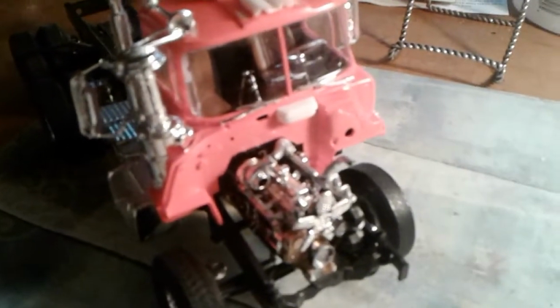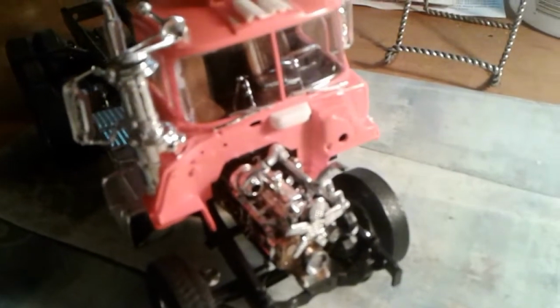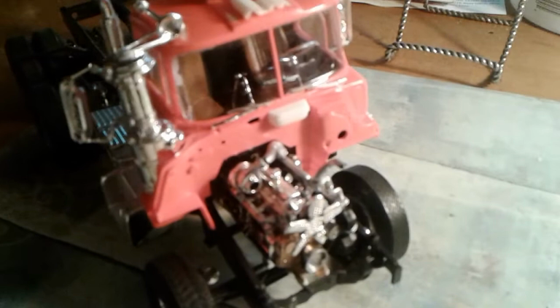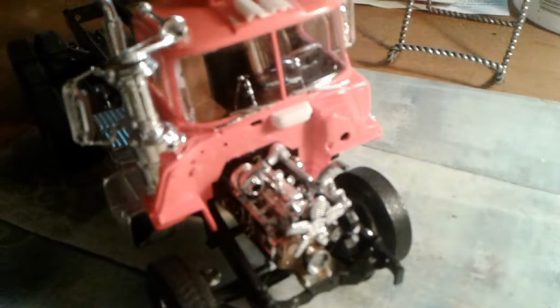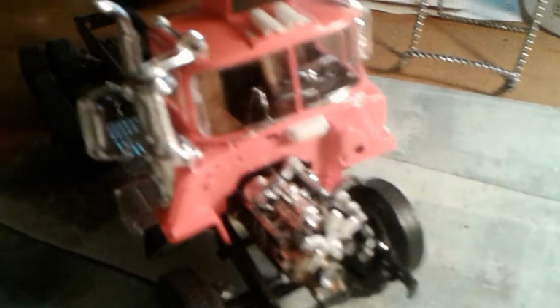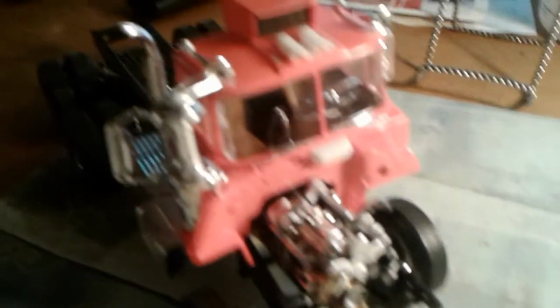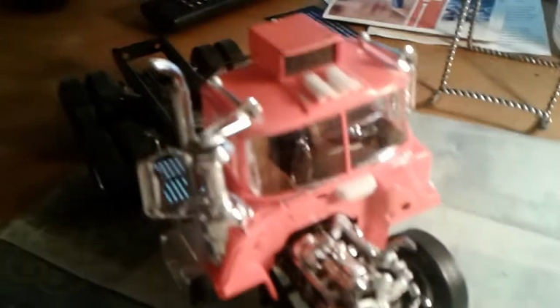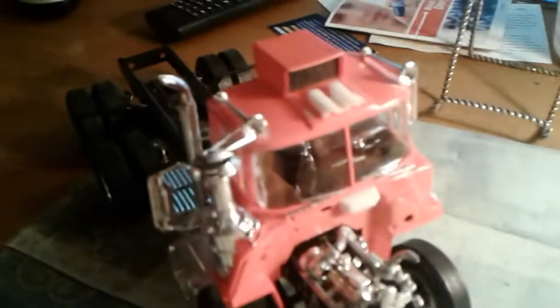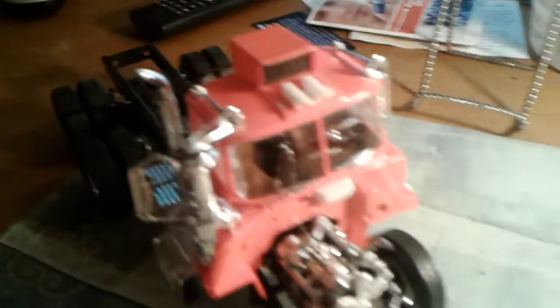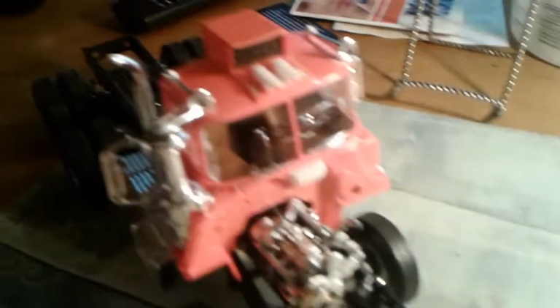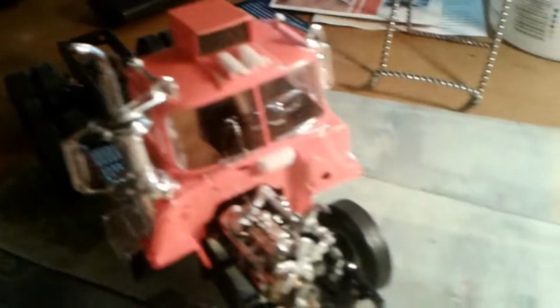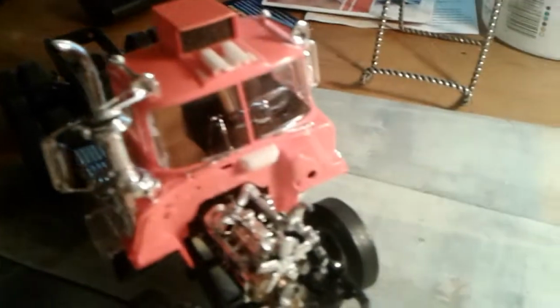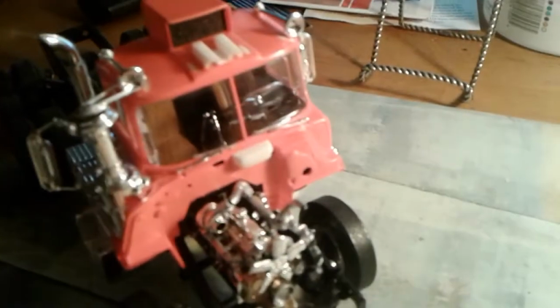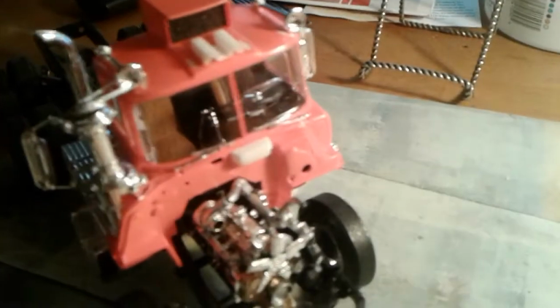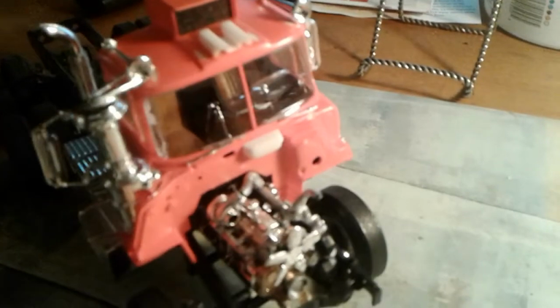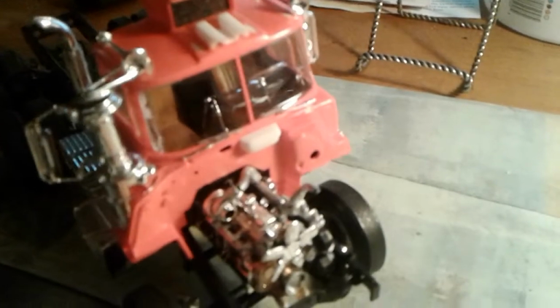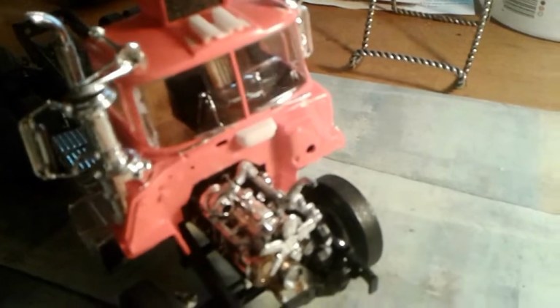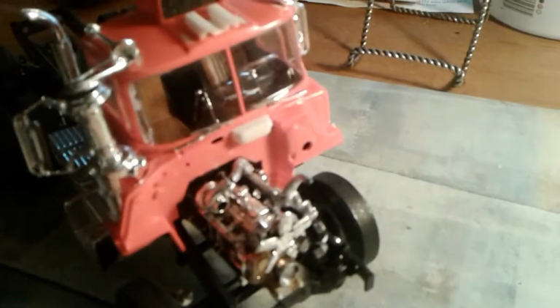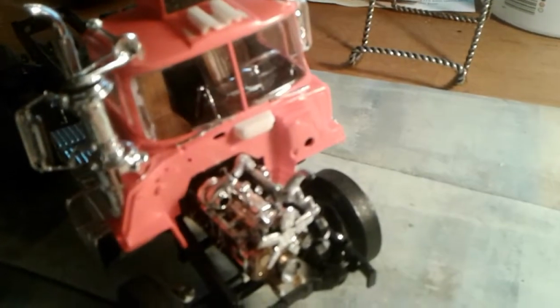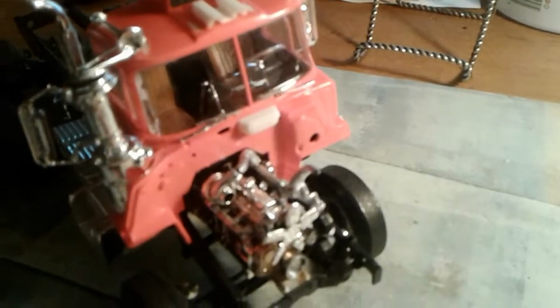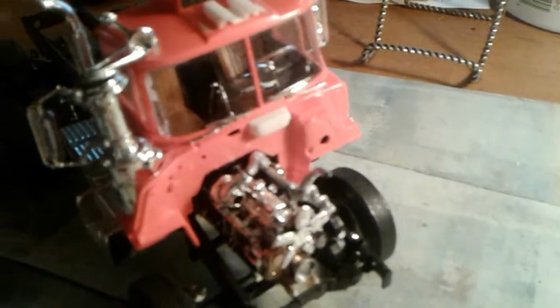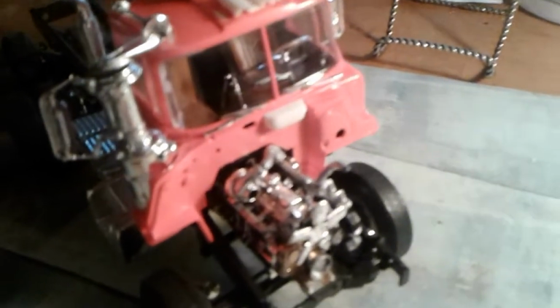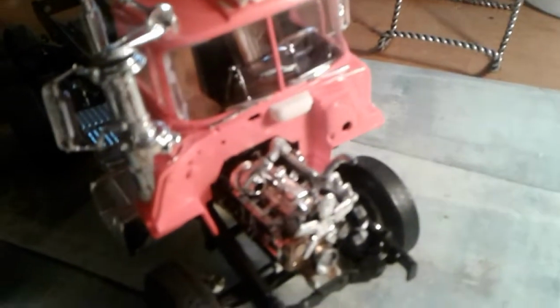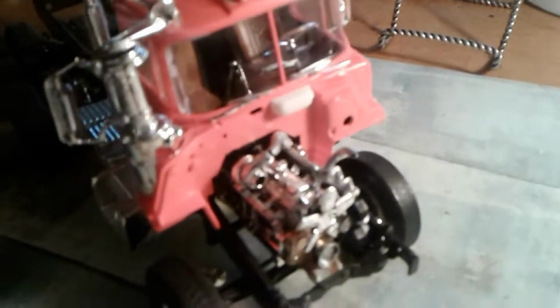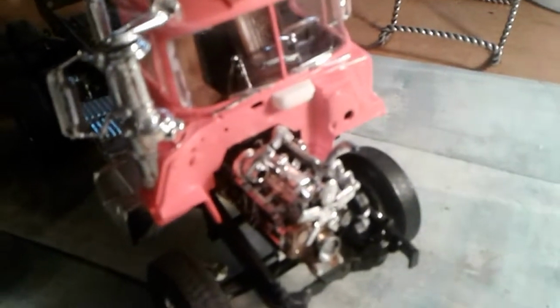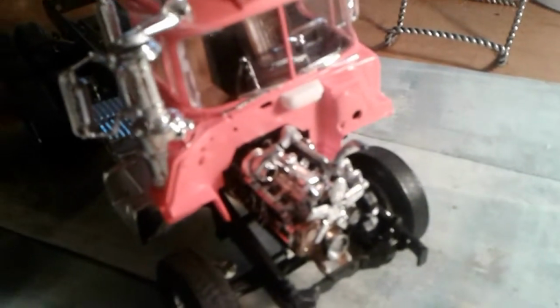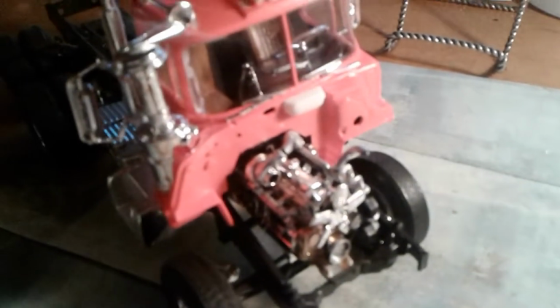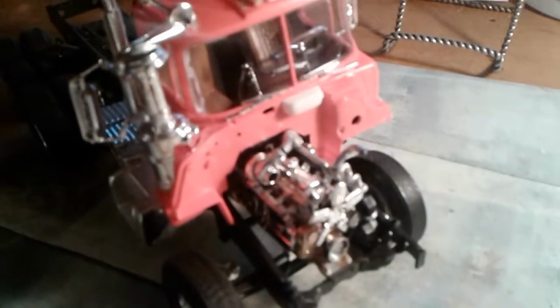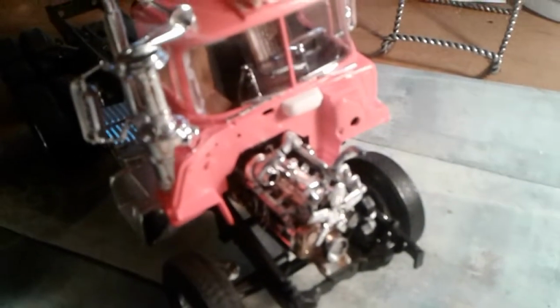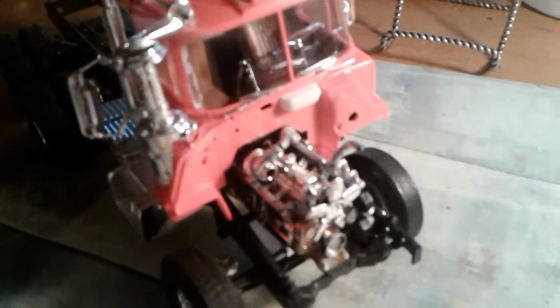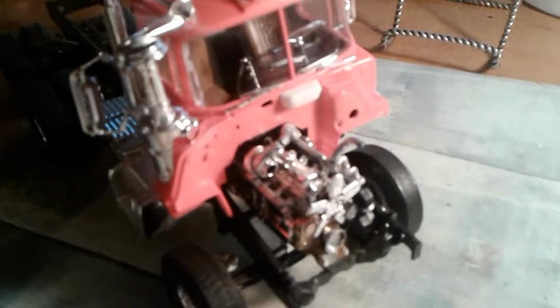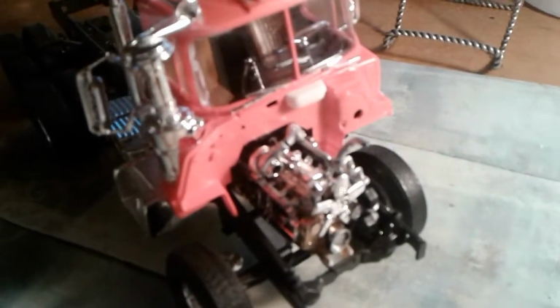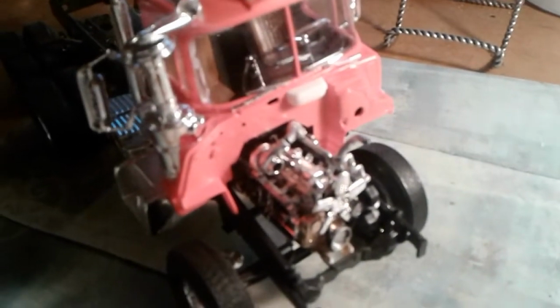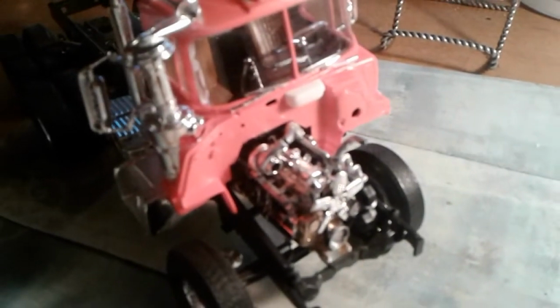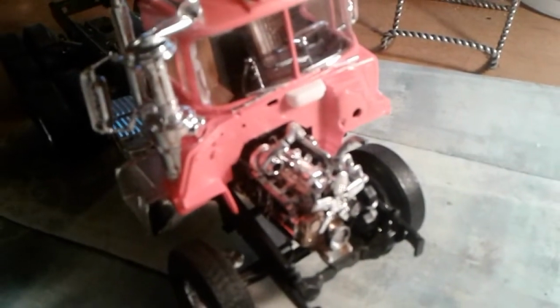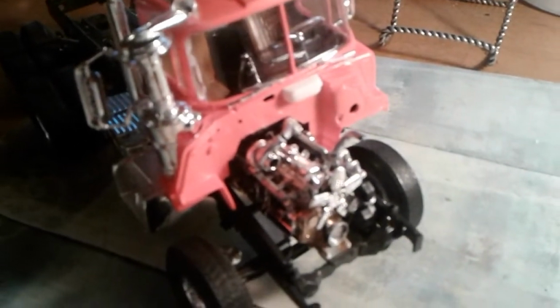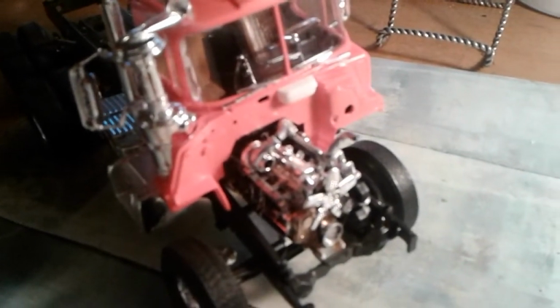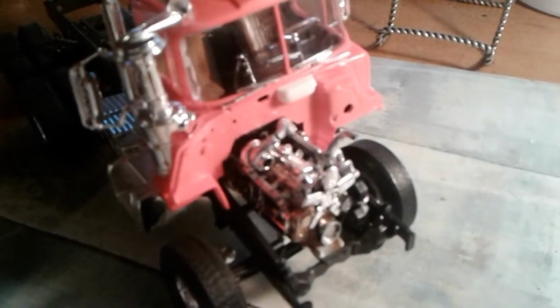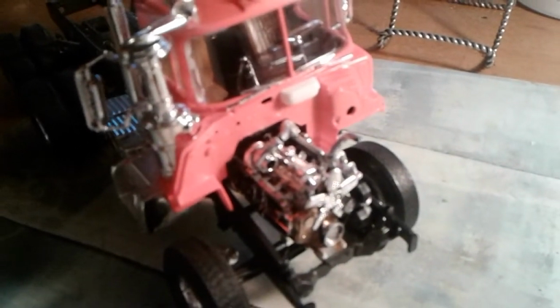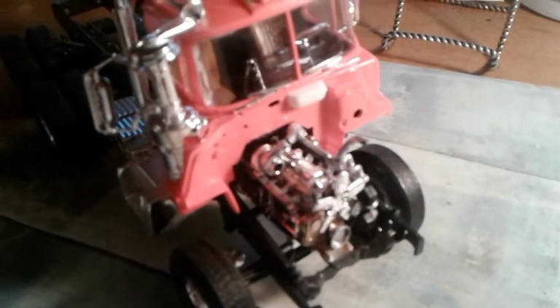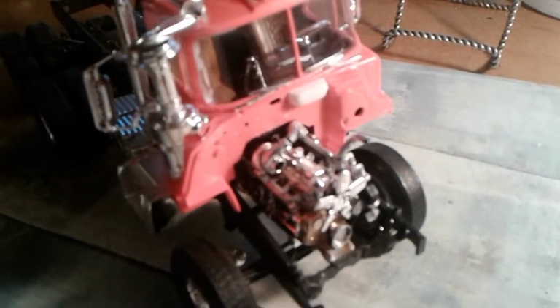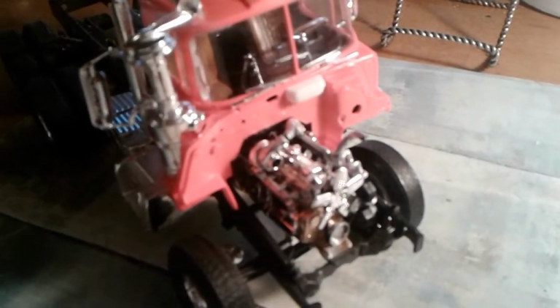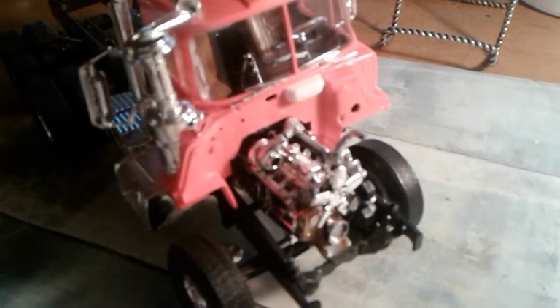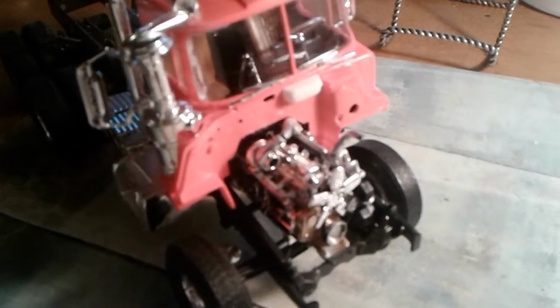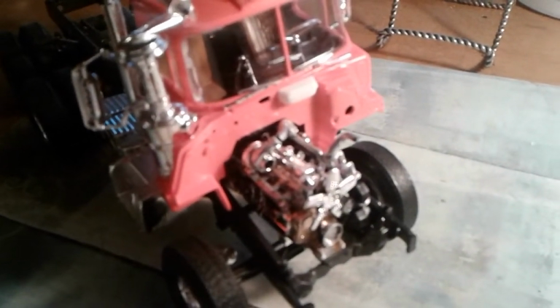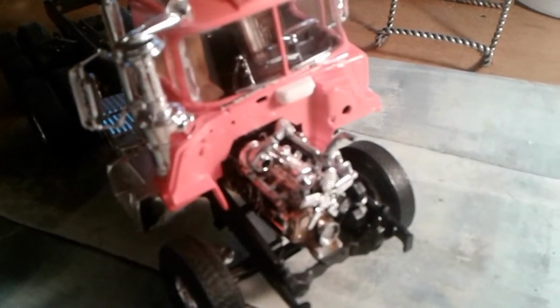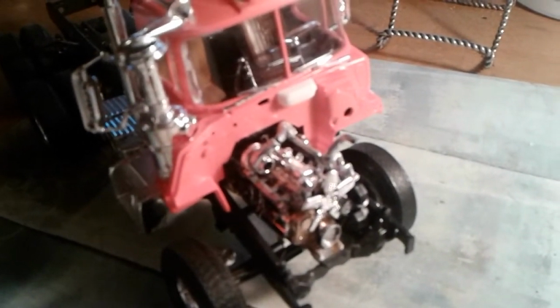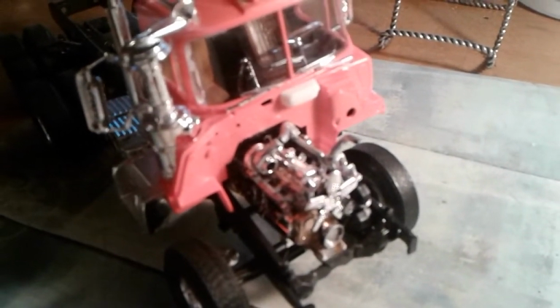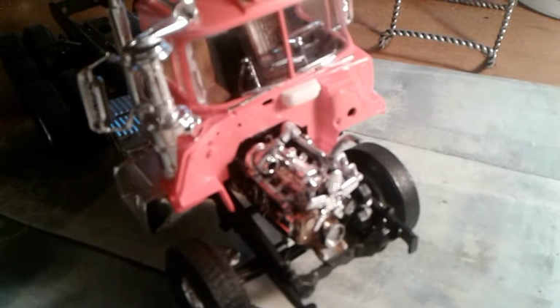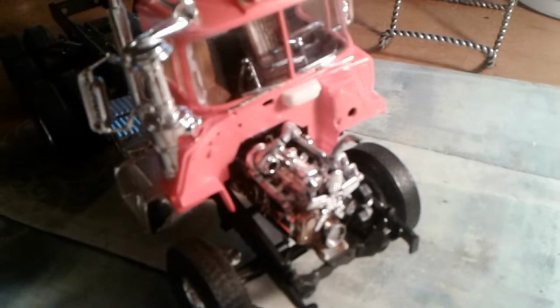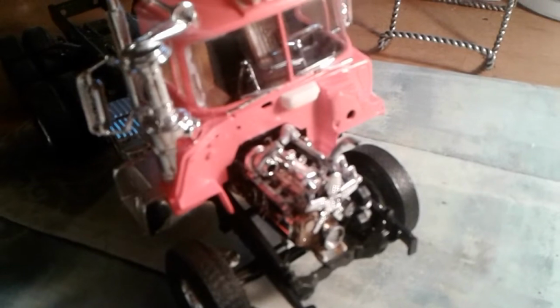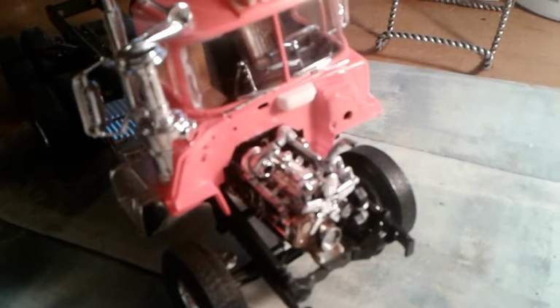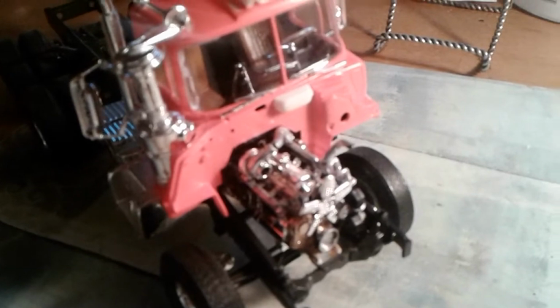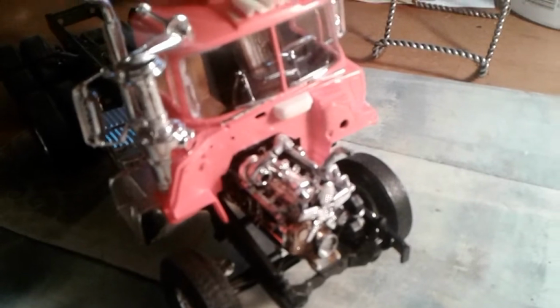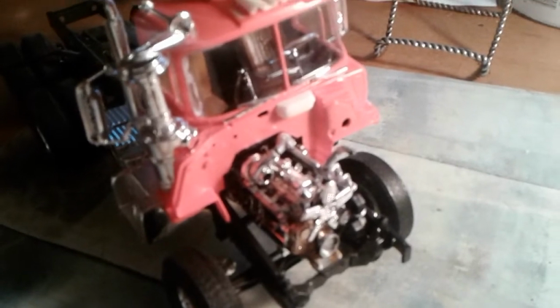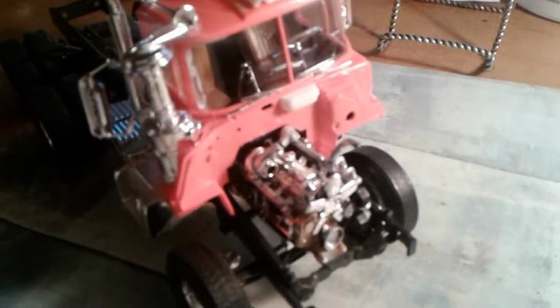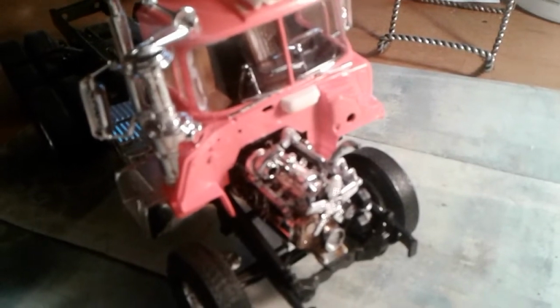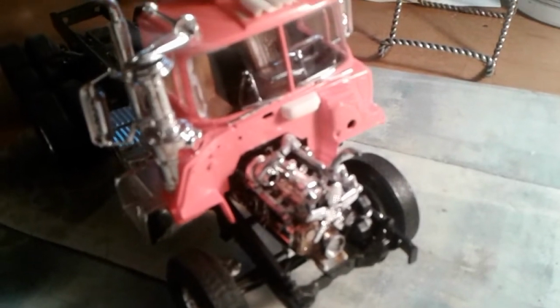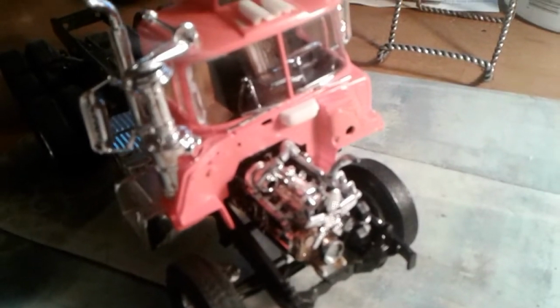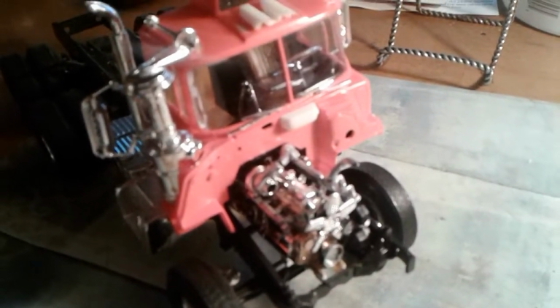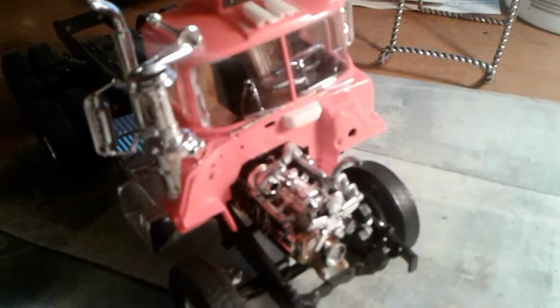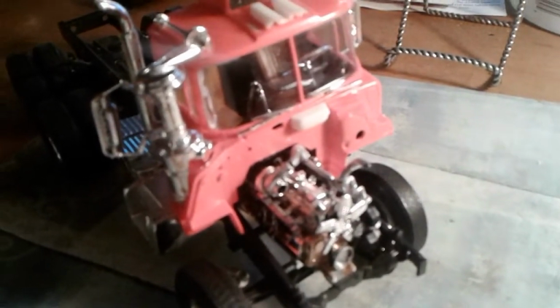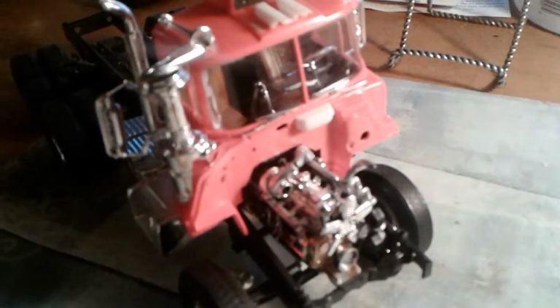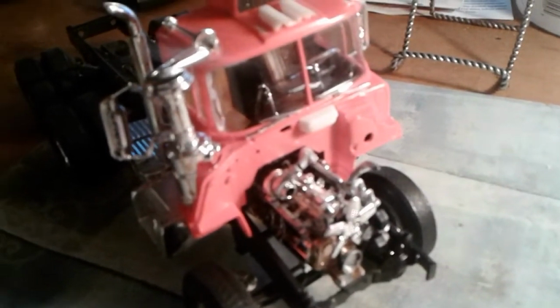I put this thing together exactly like the instructions said, right to a T. But that's what happened.